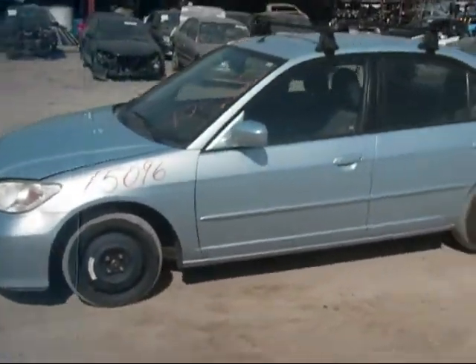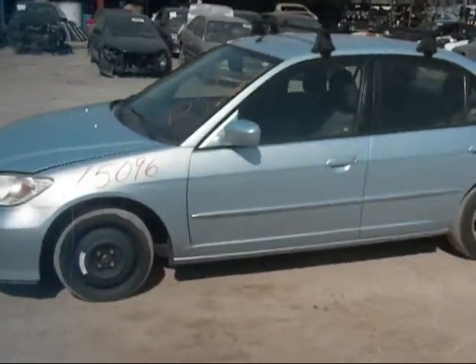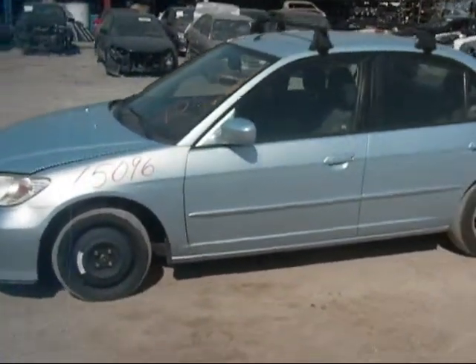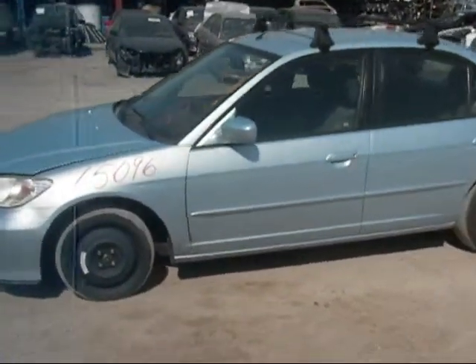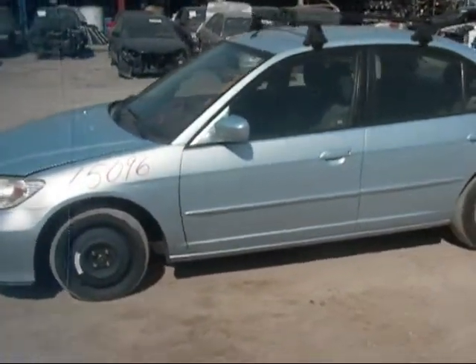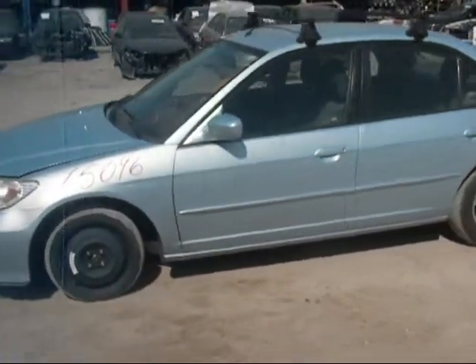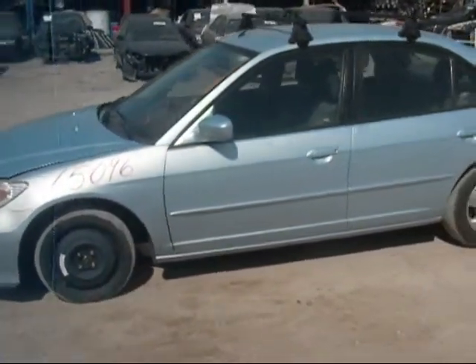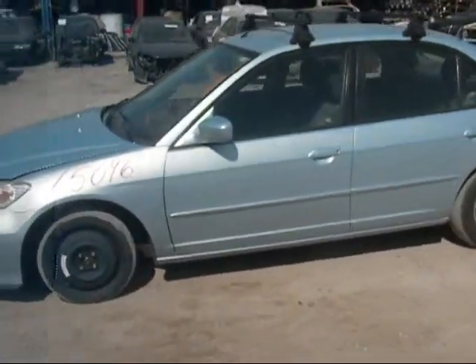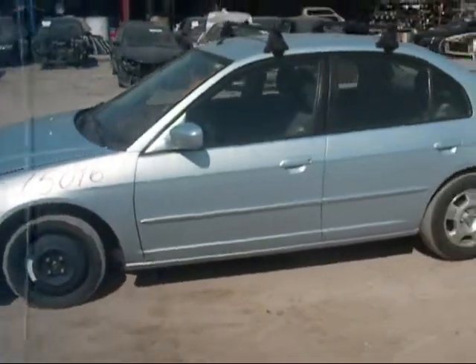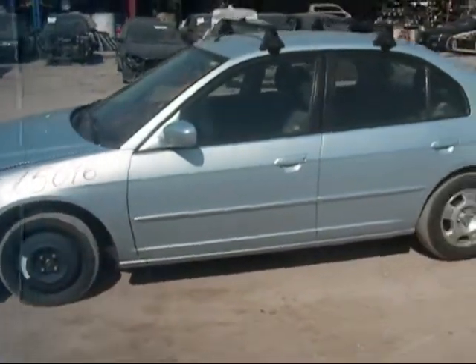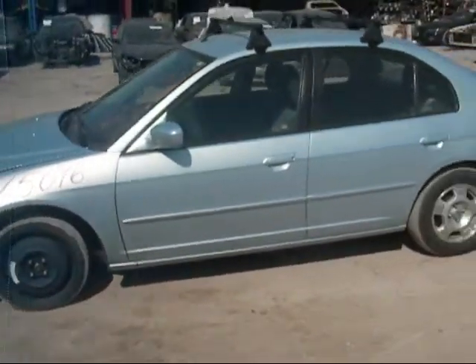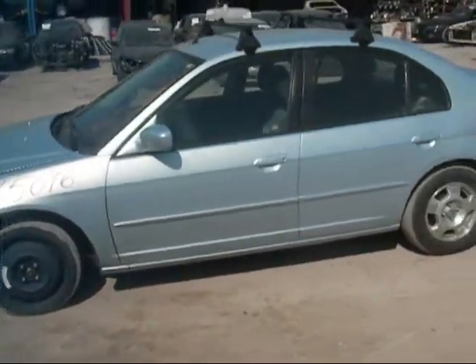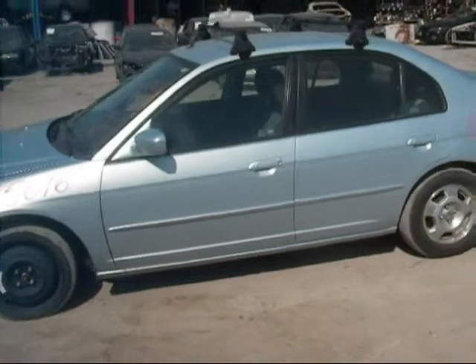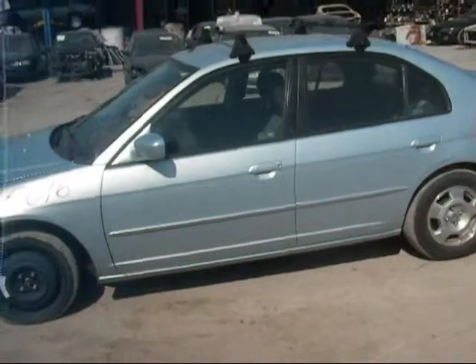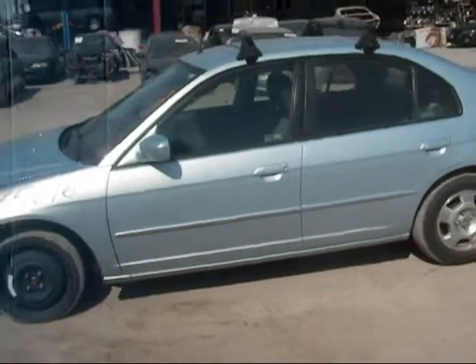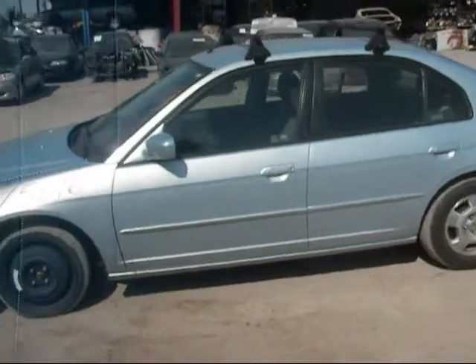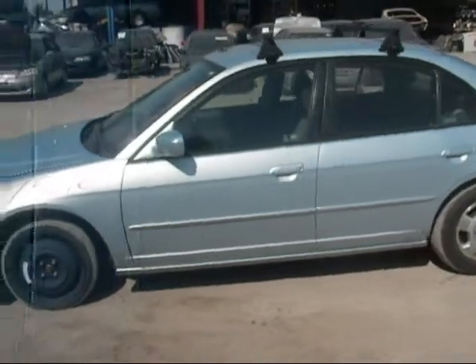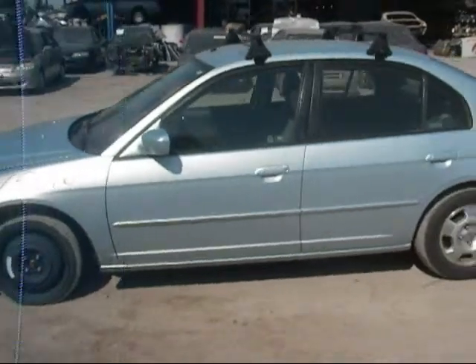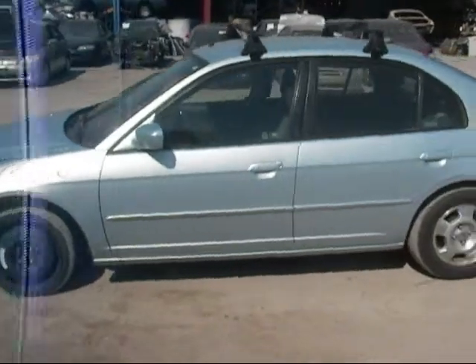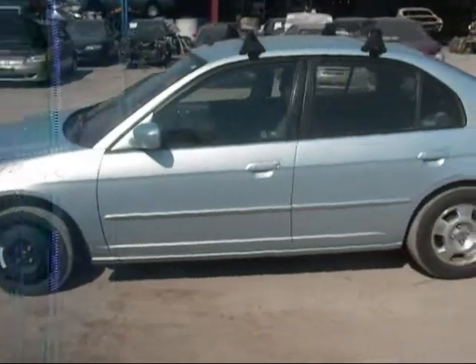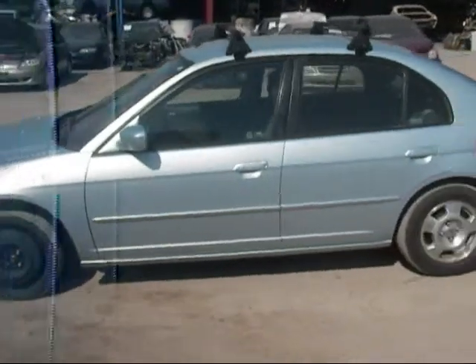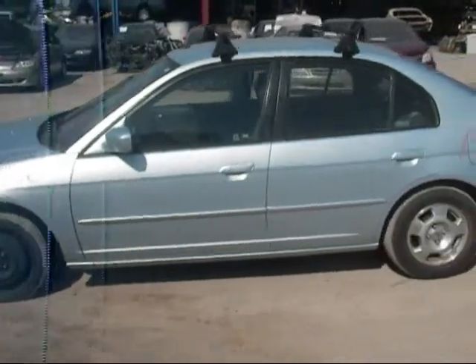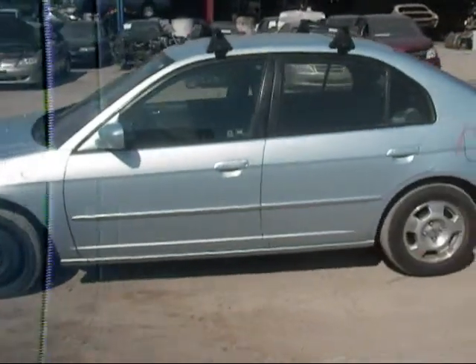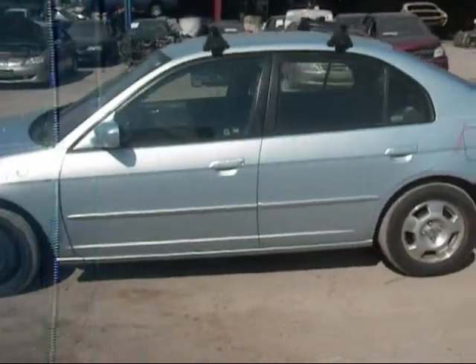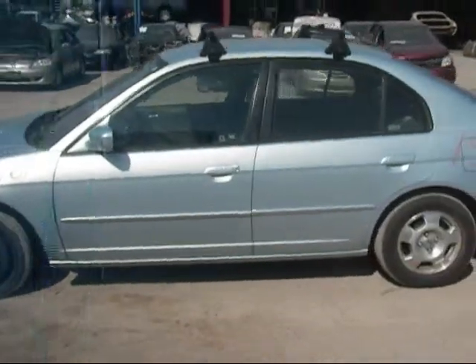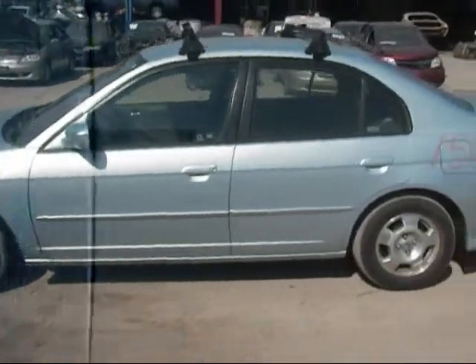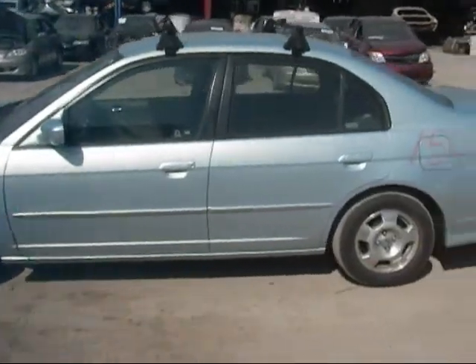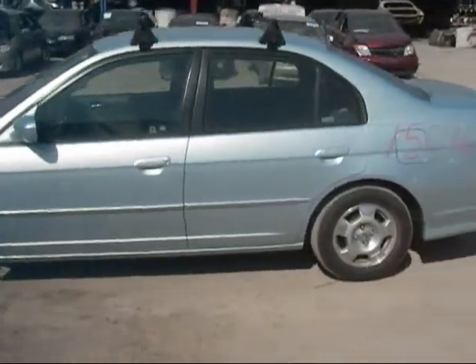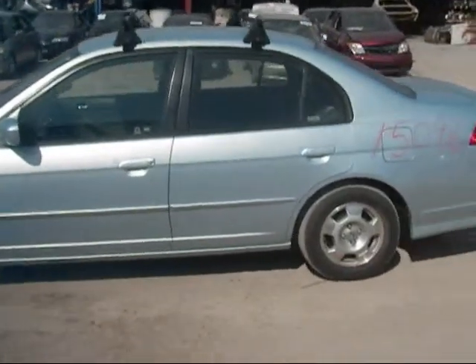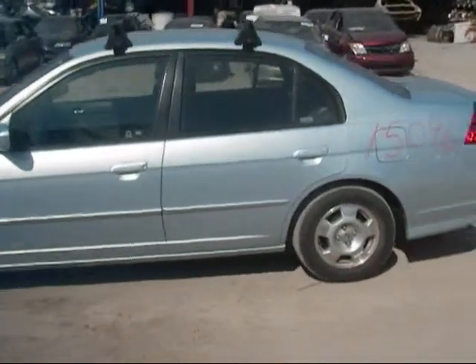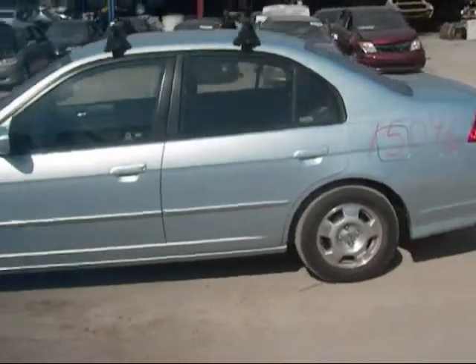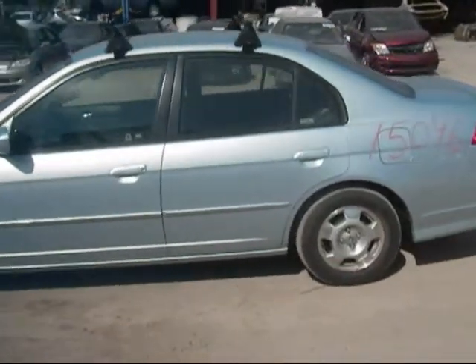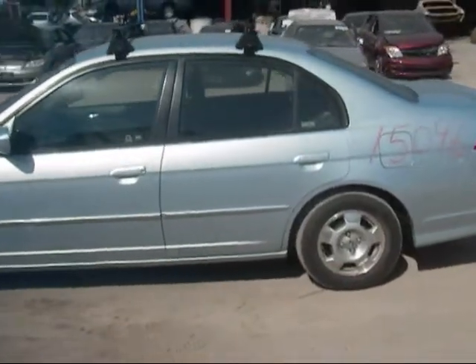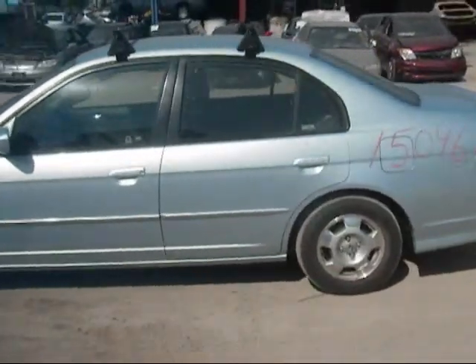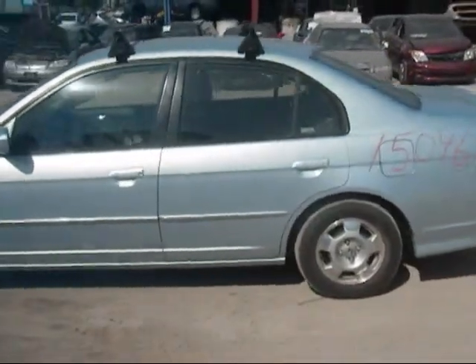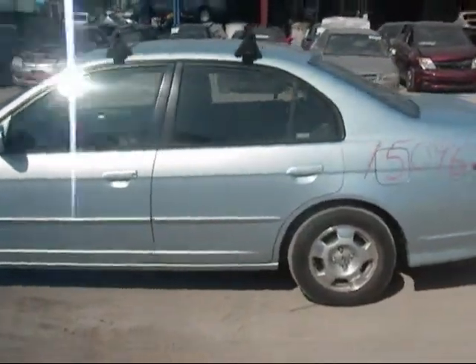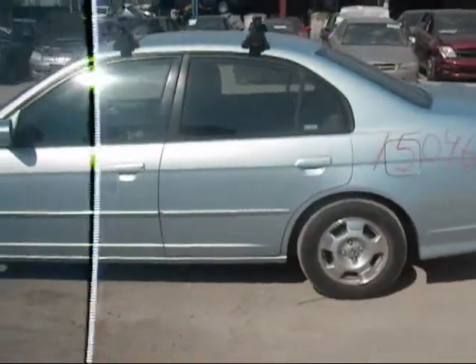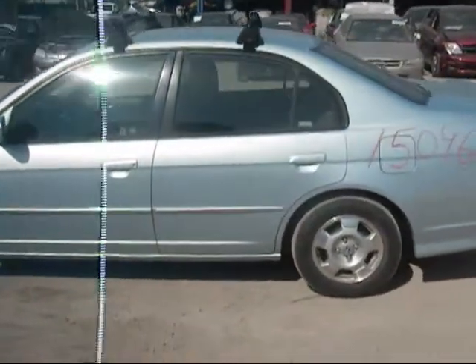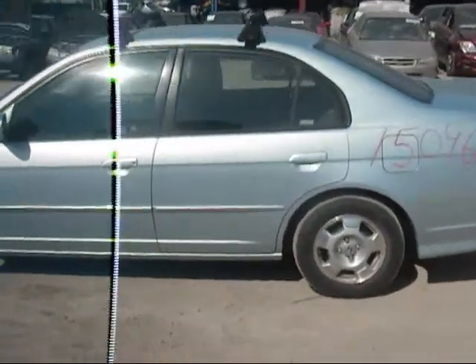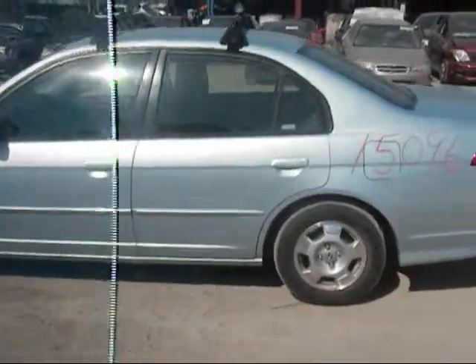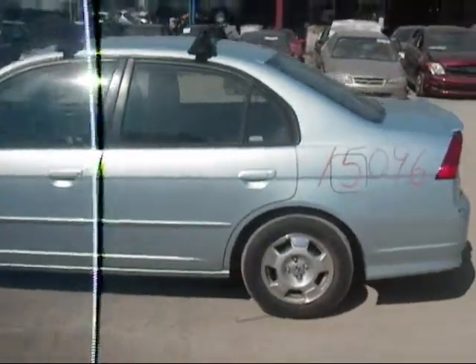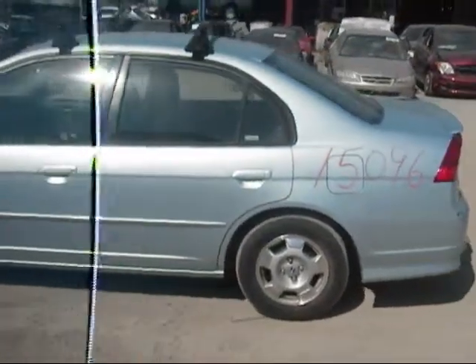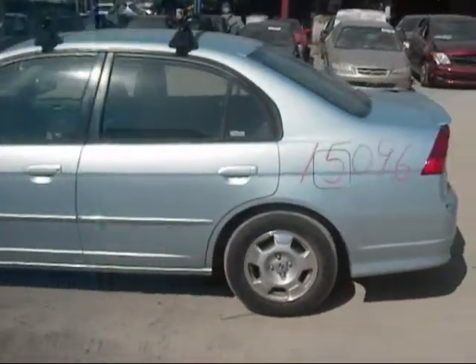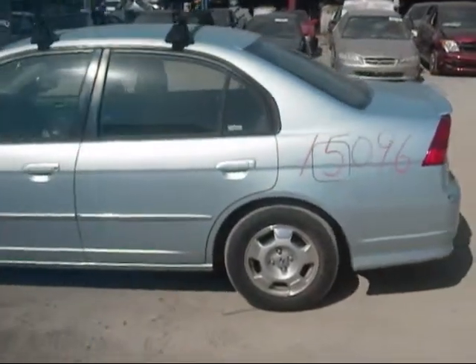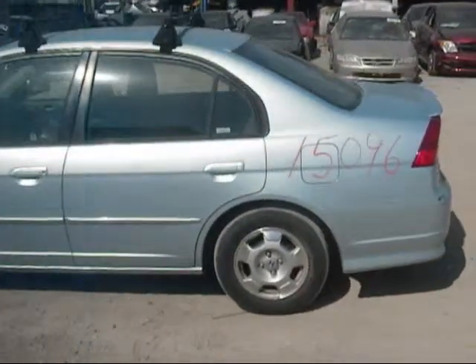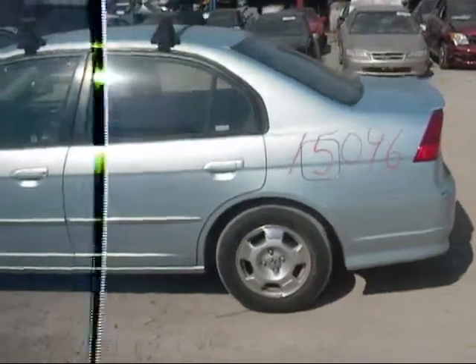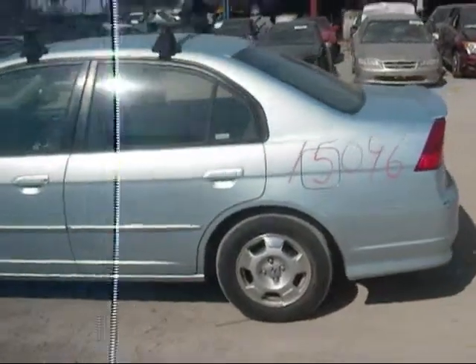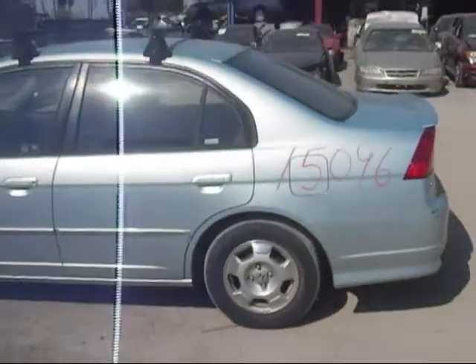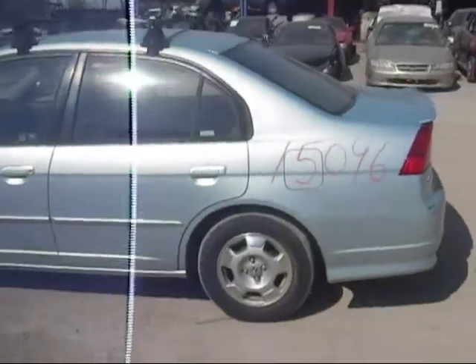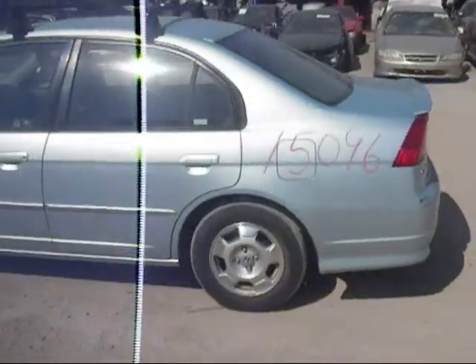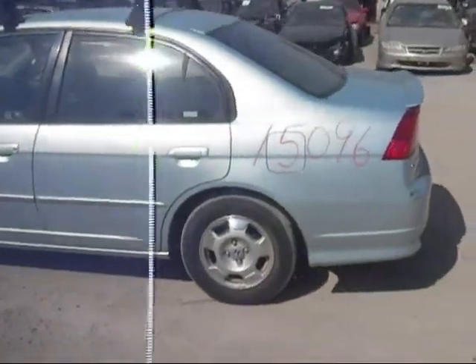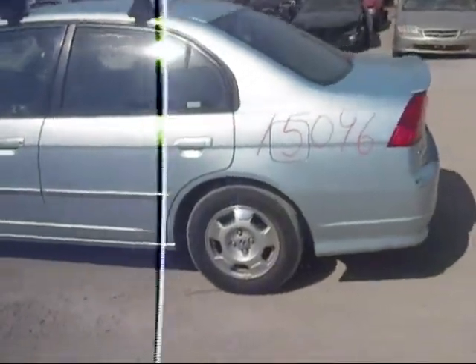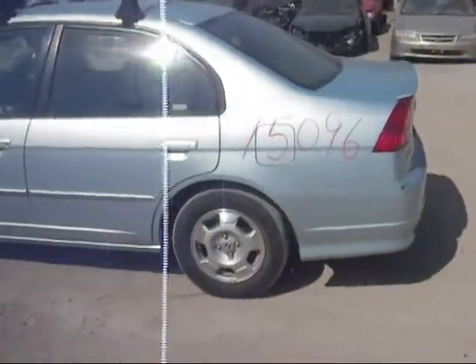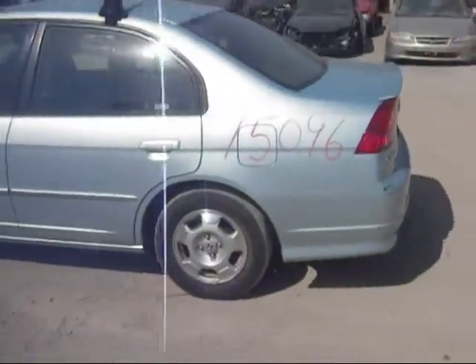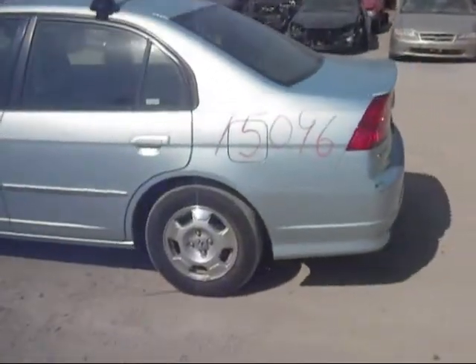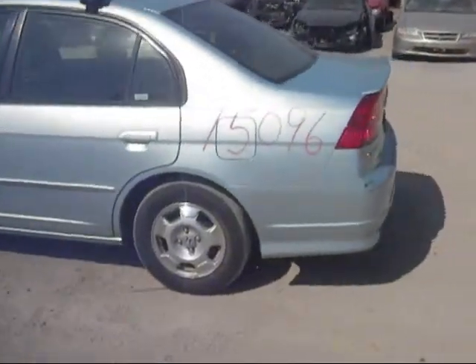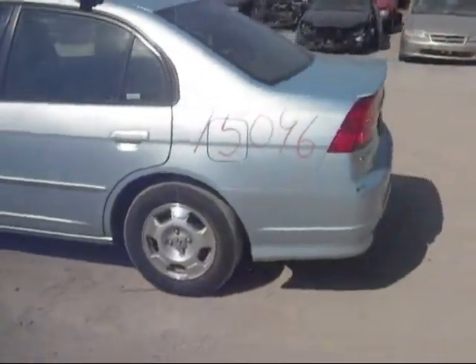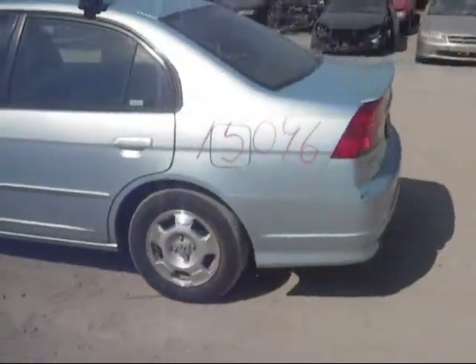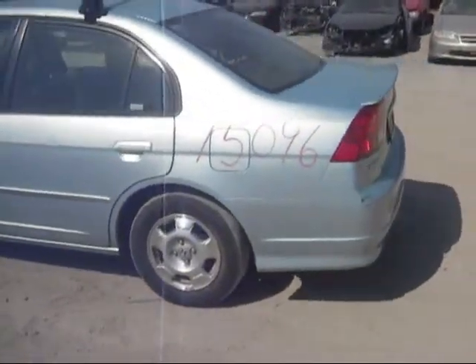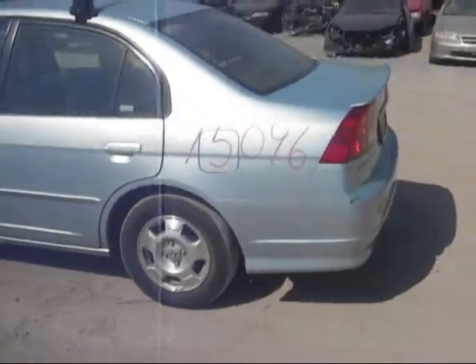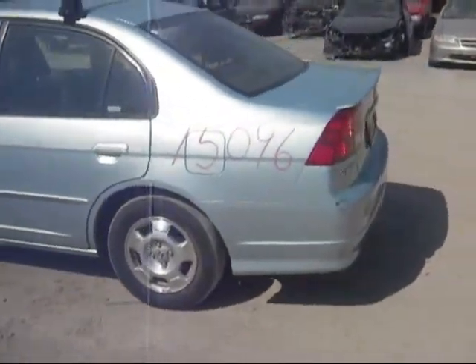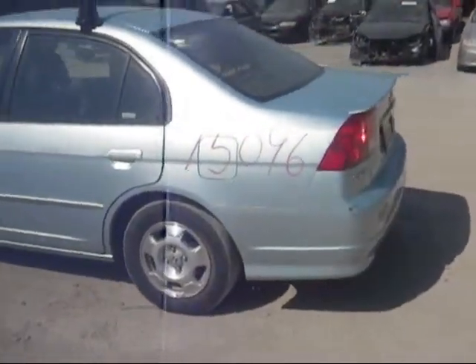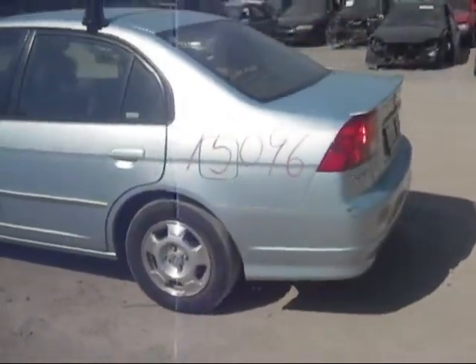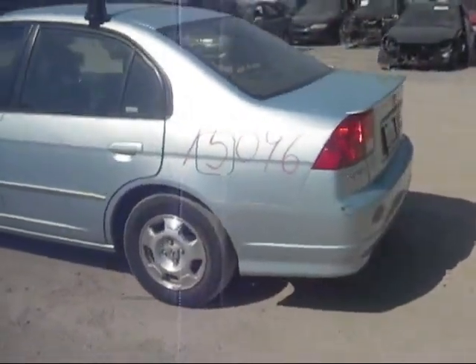Driver's side front door is good. Driver's side rear door is good. Driver's side quarter is good.